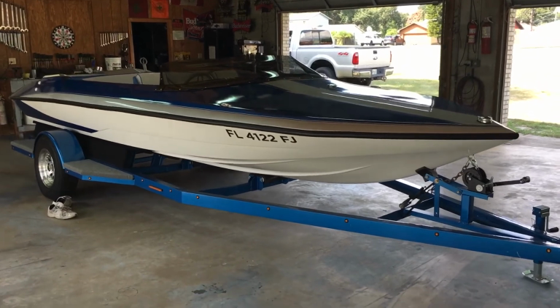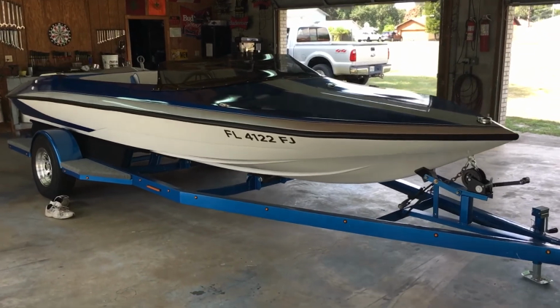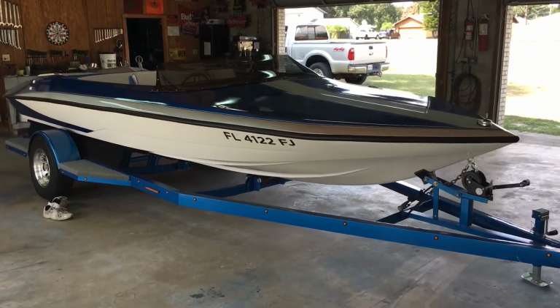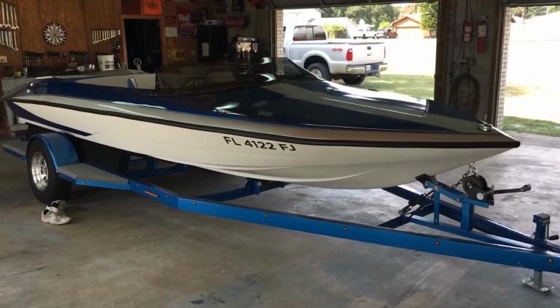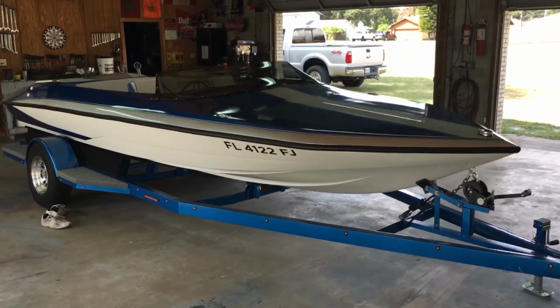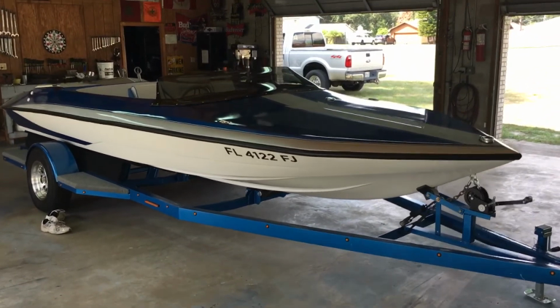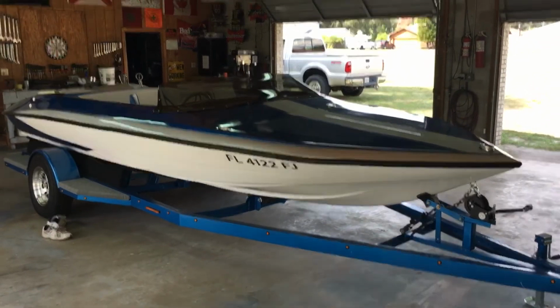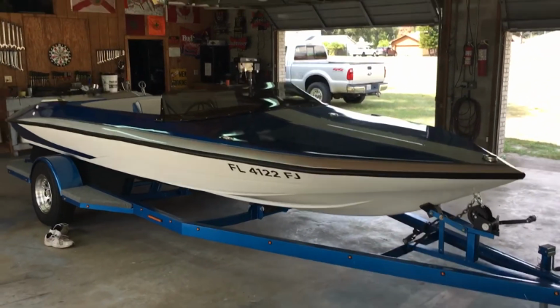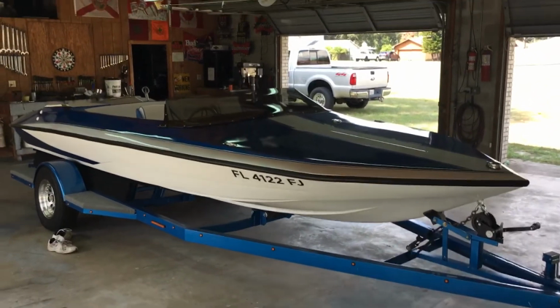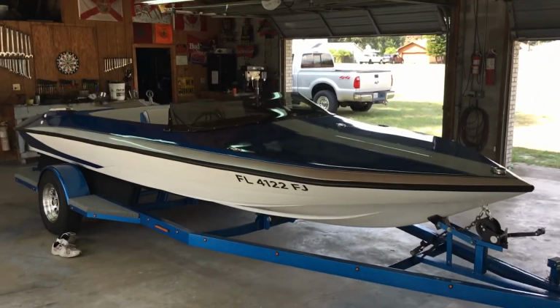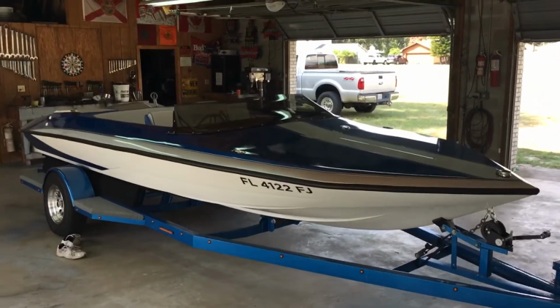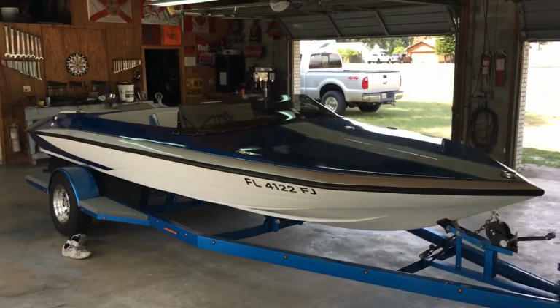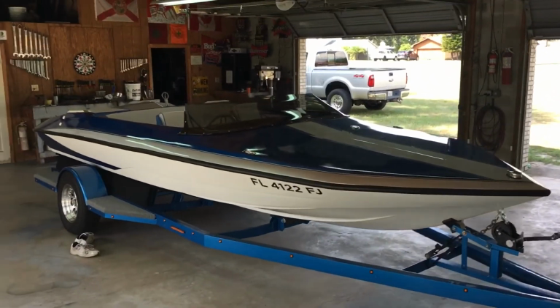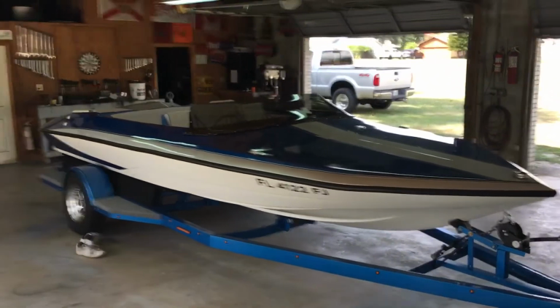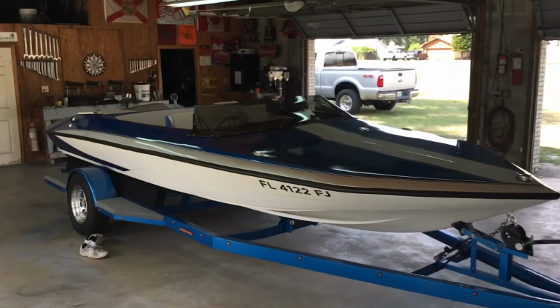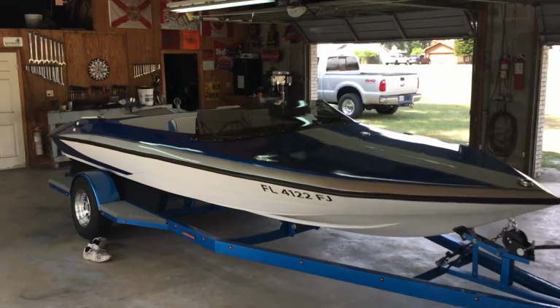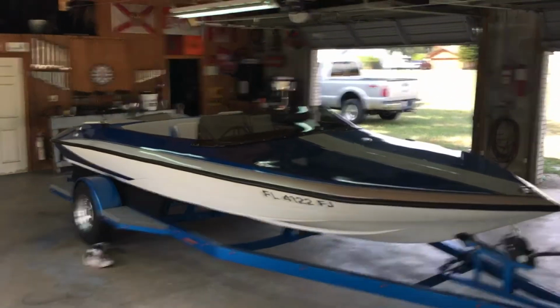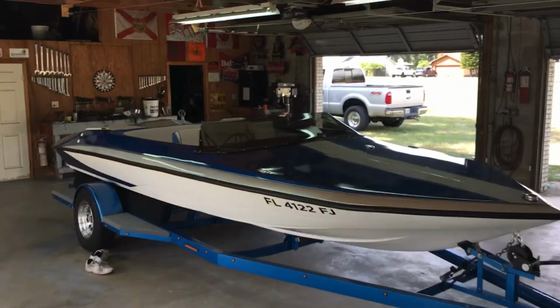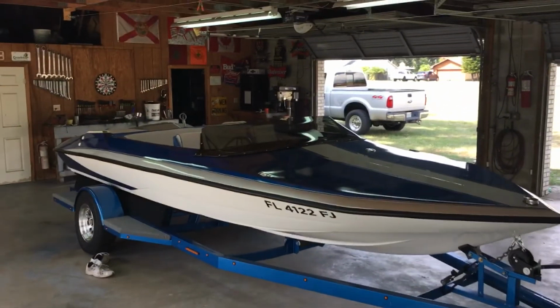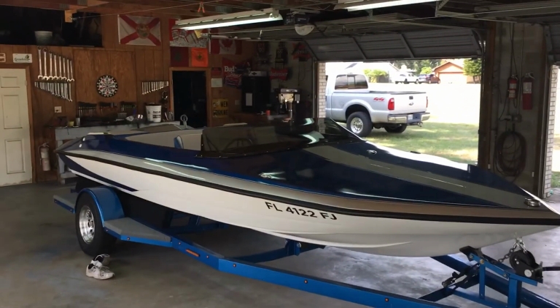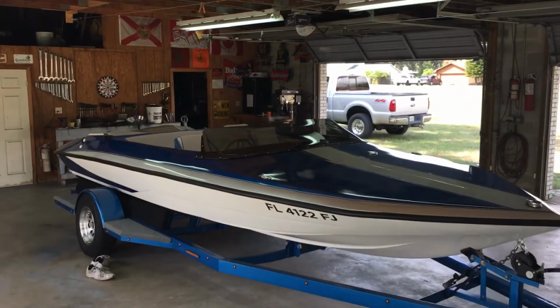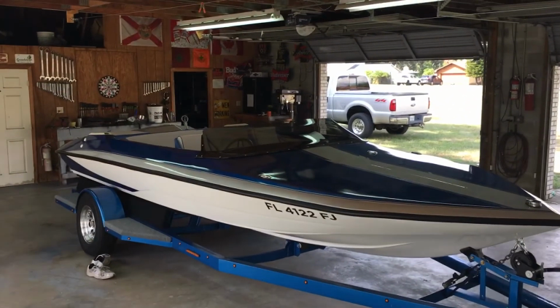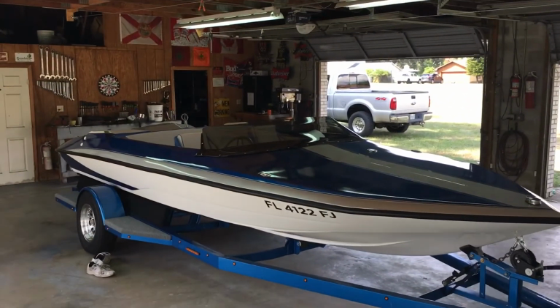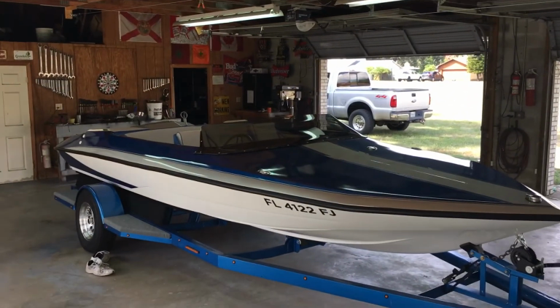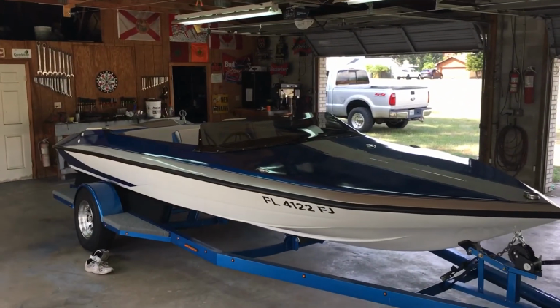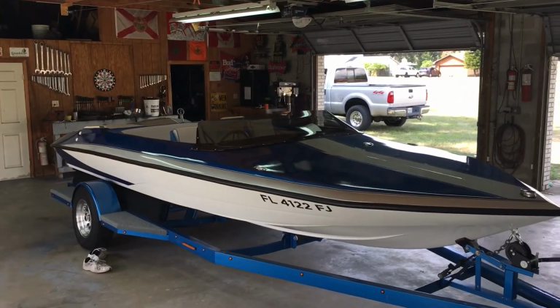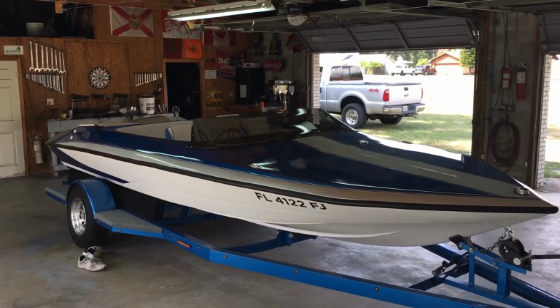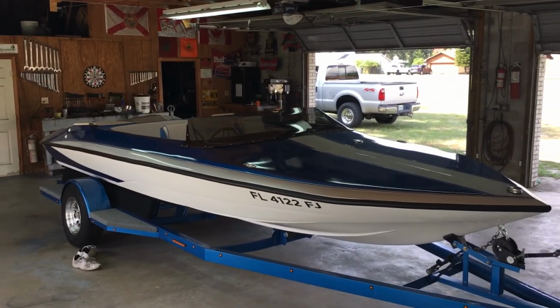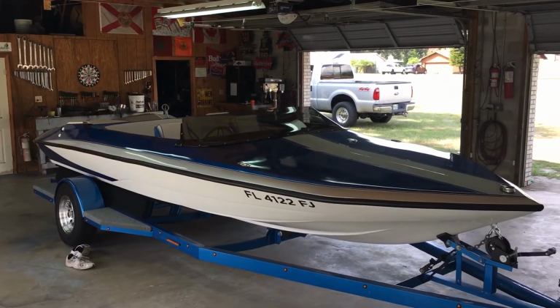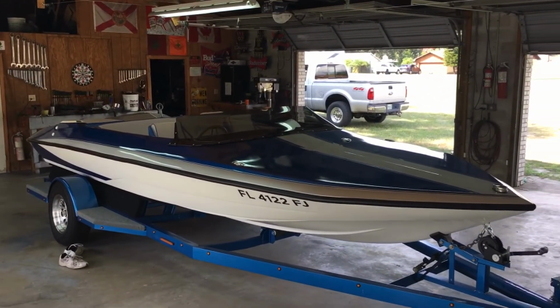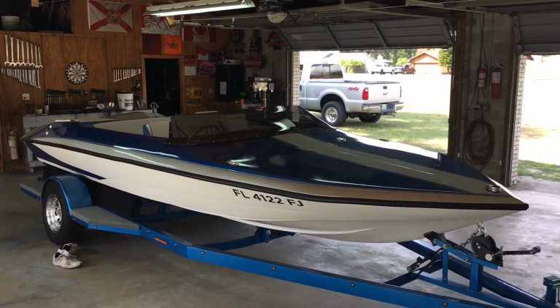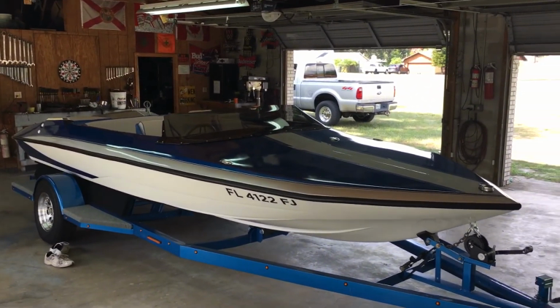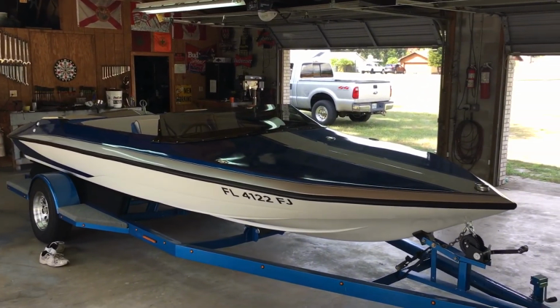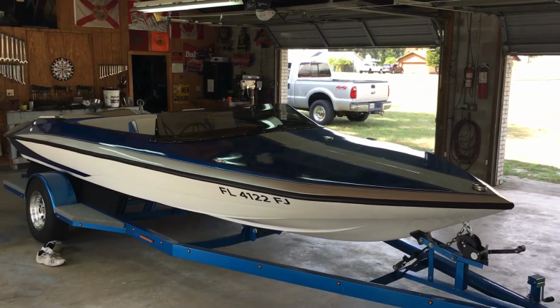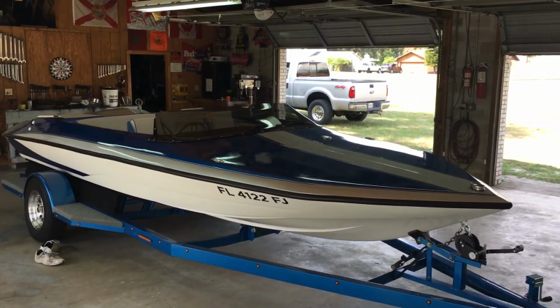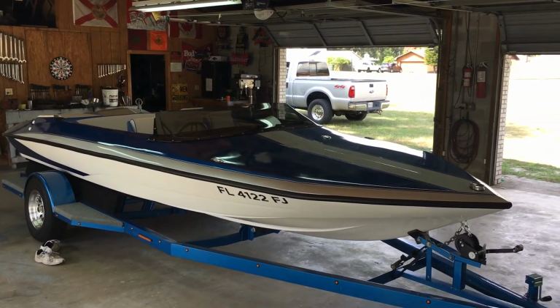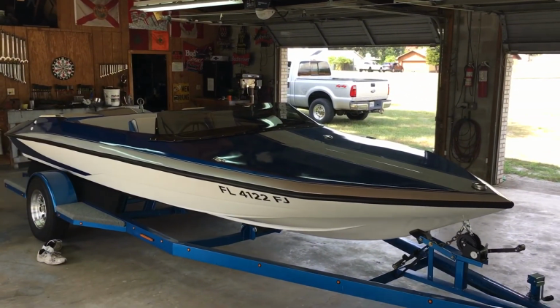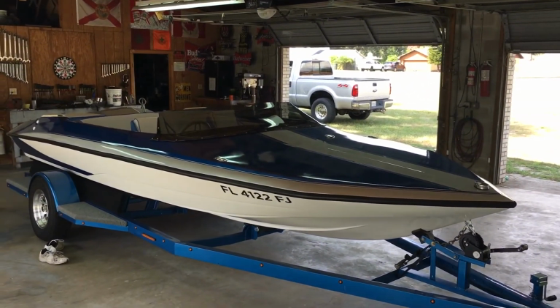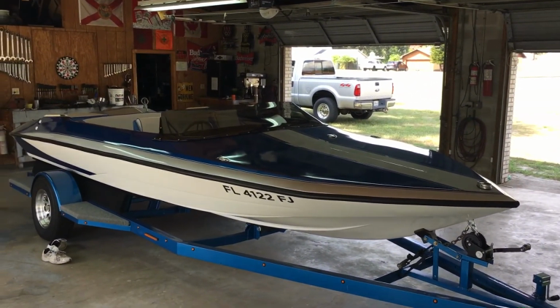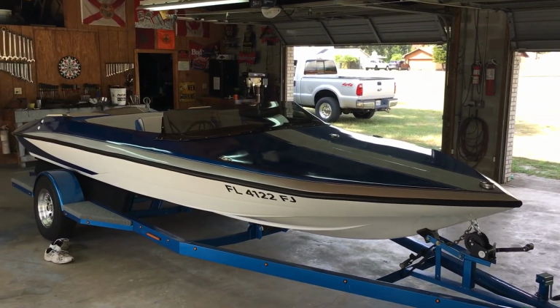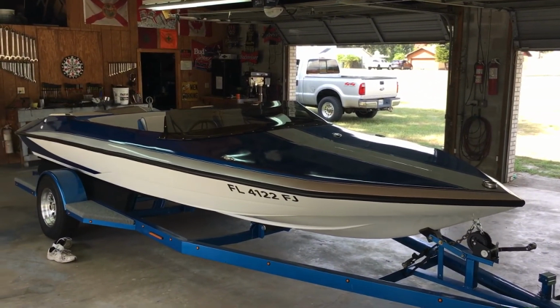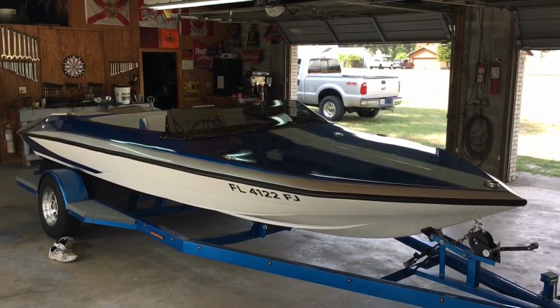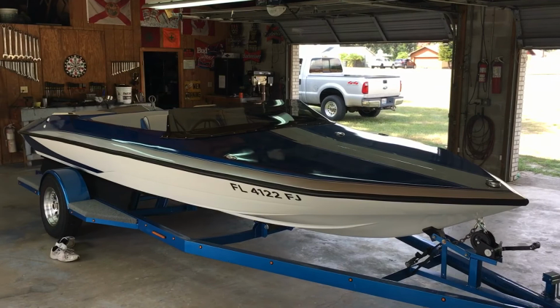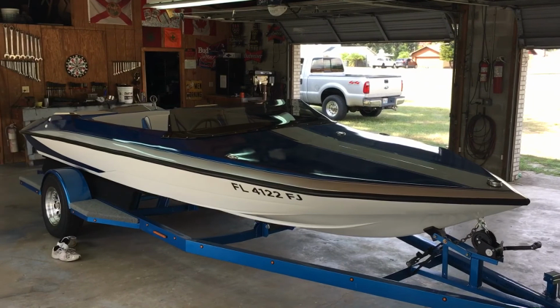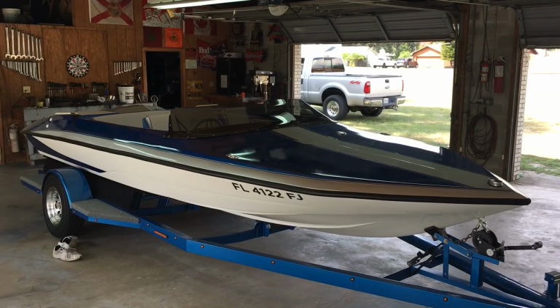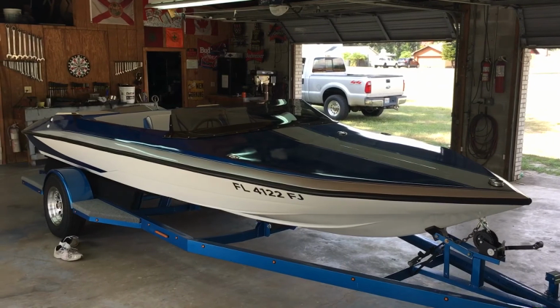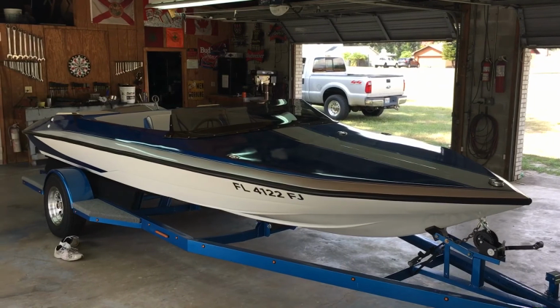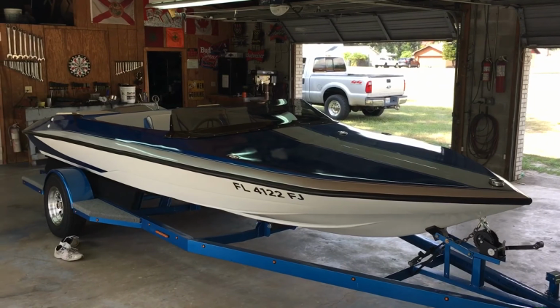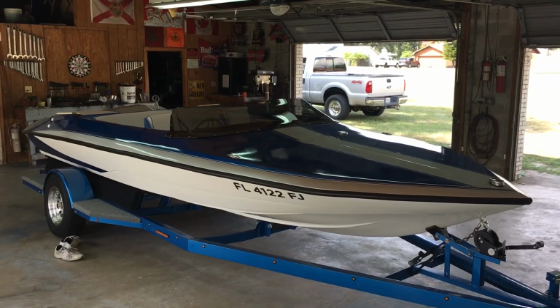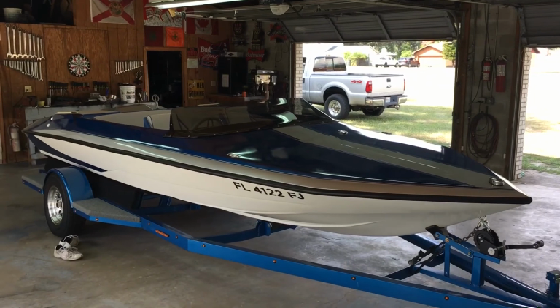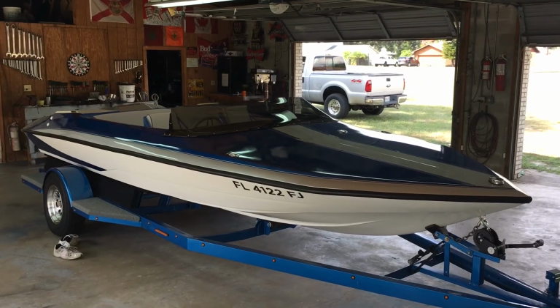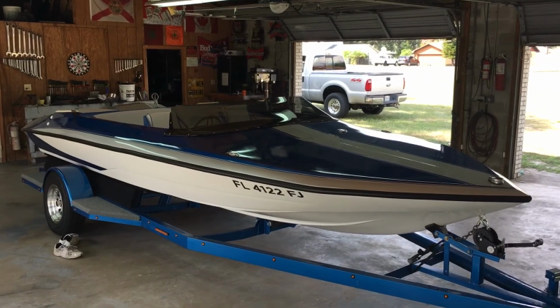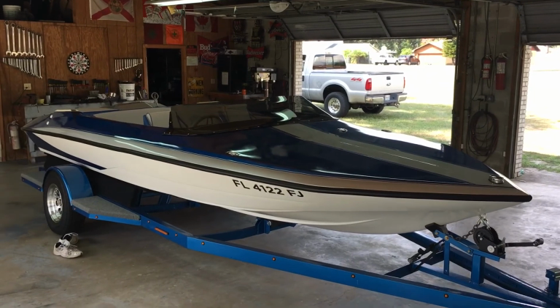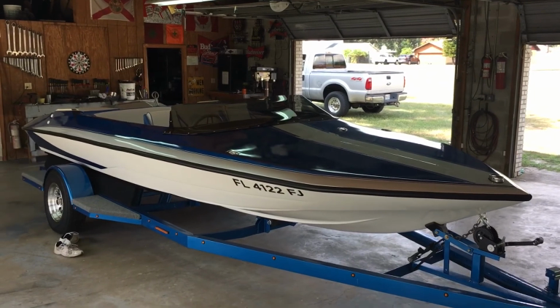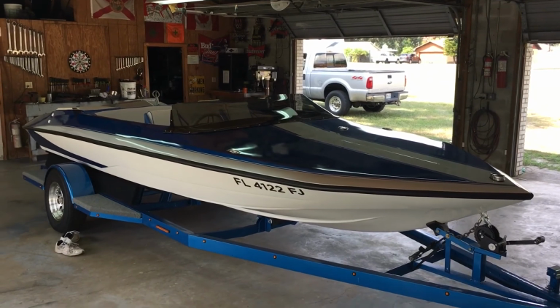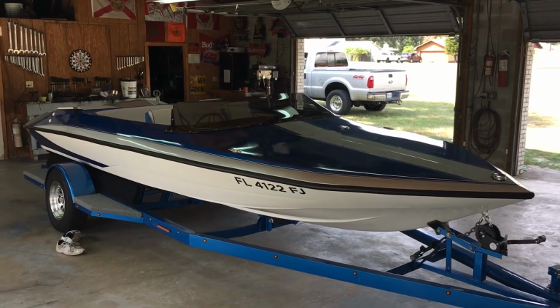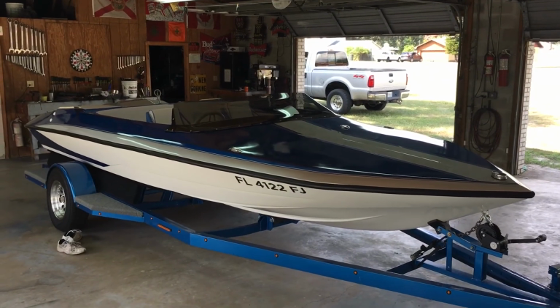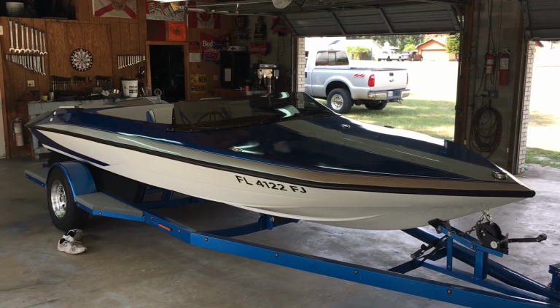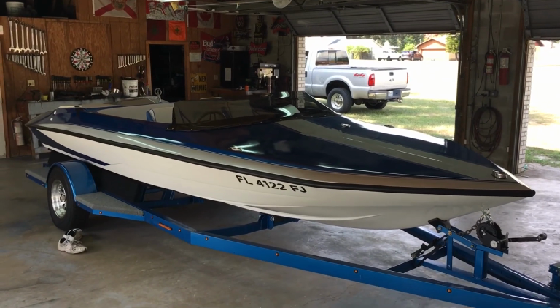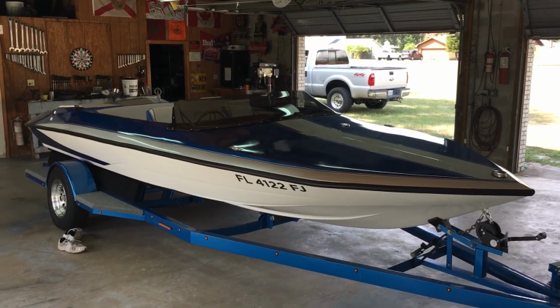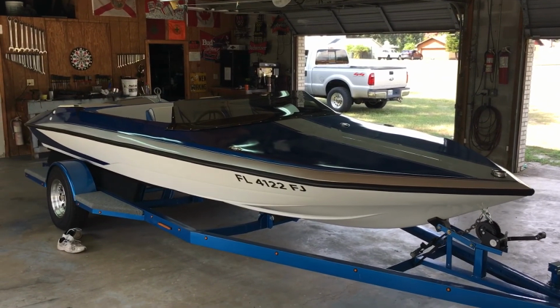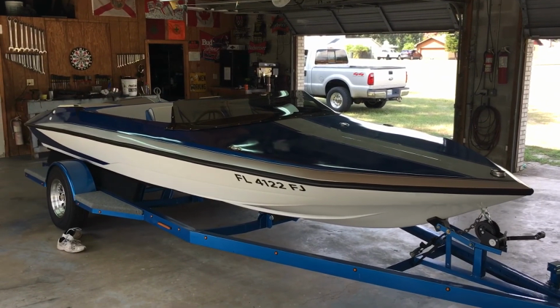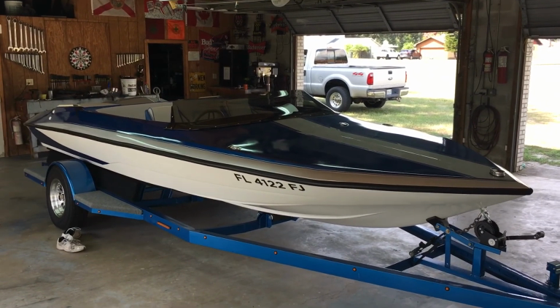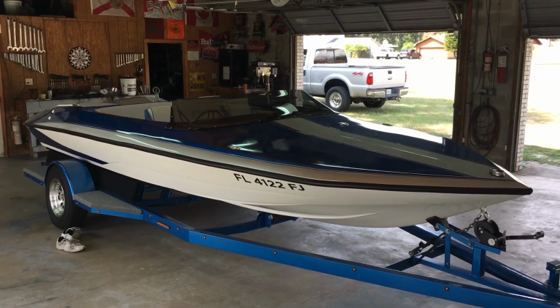Anyway, I hope you enjoyed my video and enjoyed my boat. She's my baby. Take care, God bless.